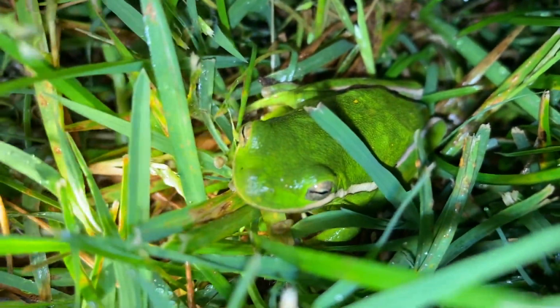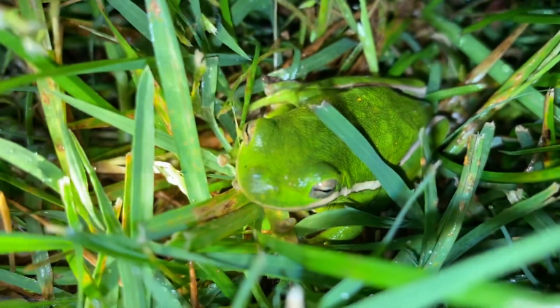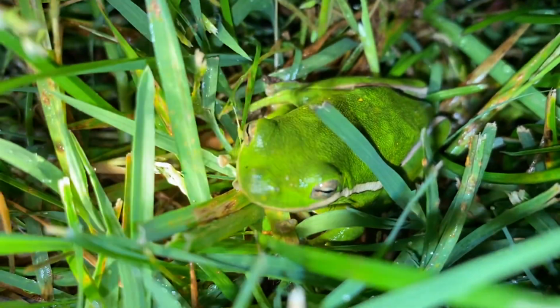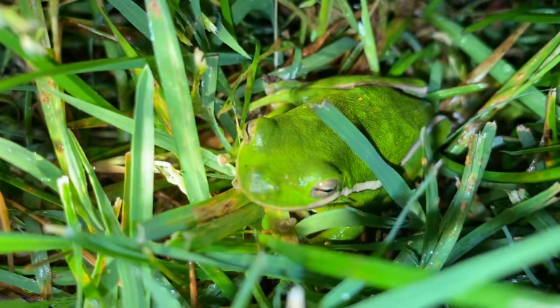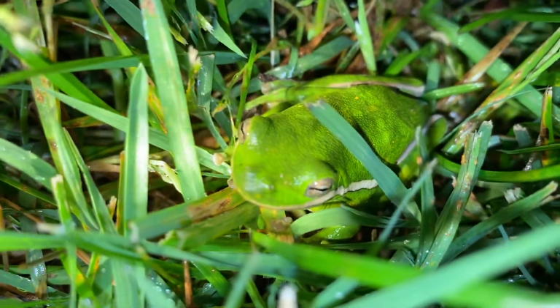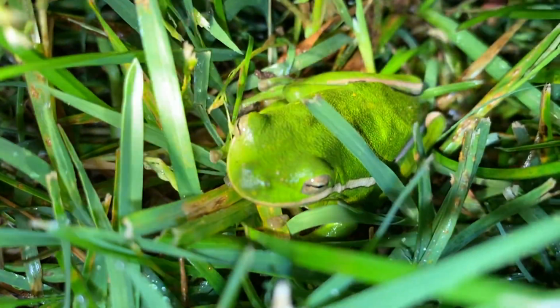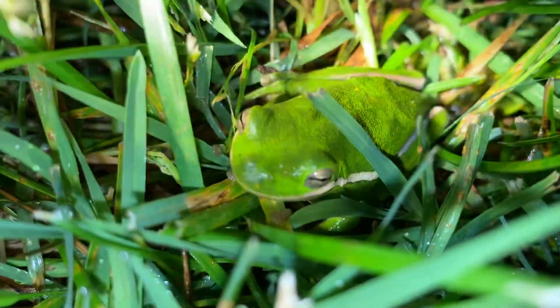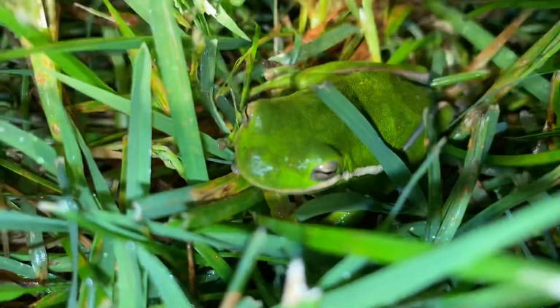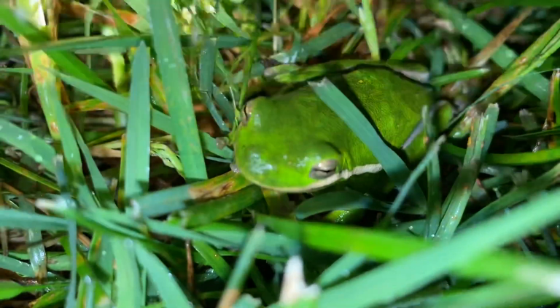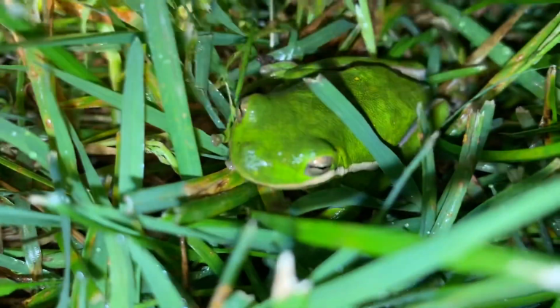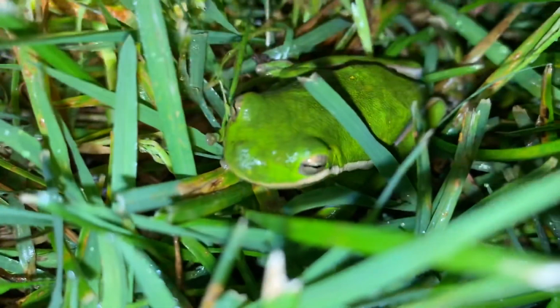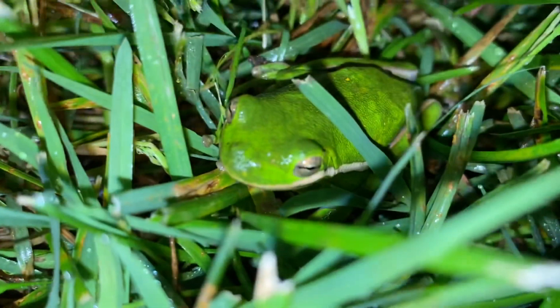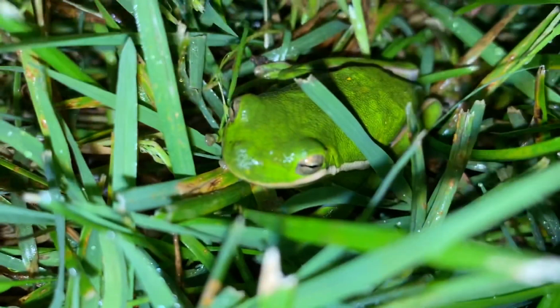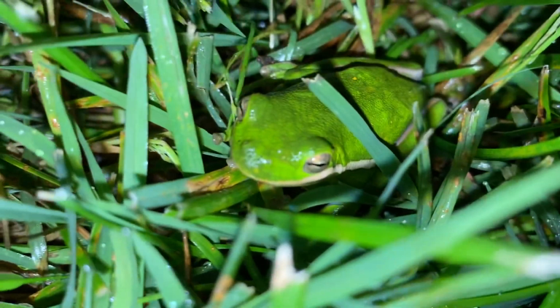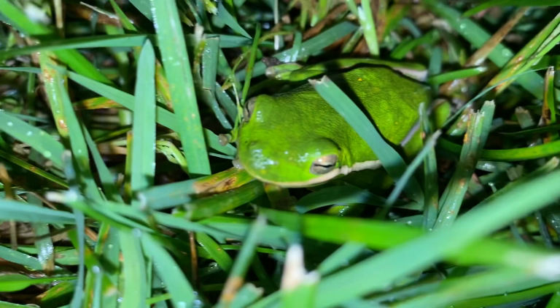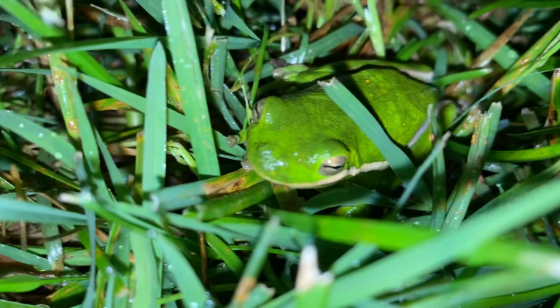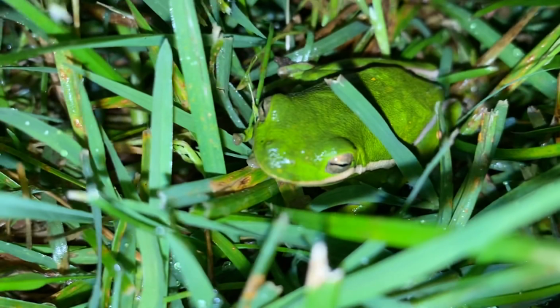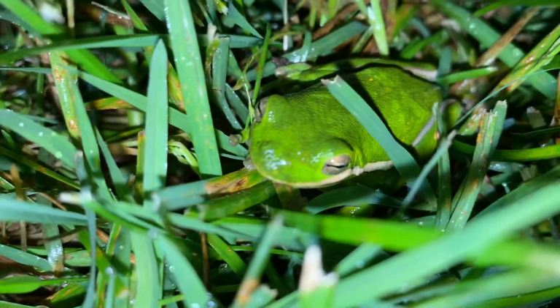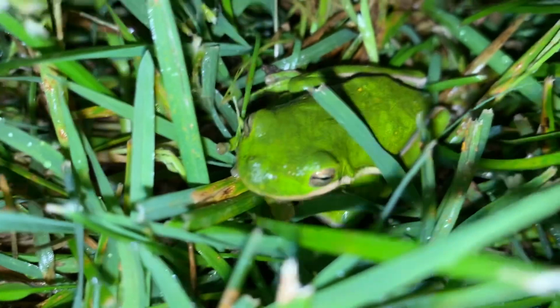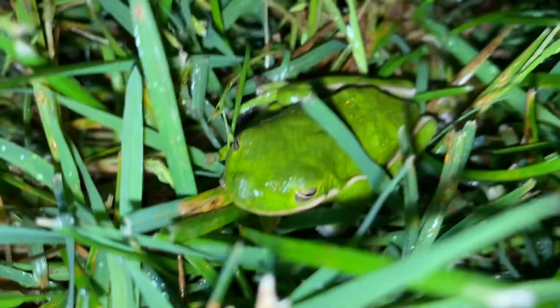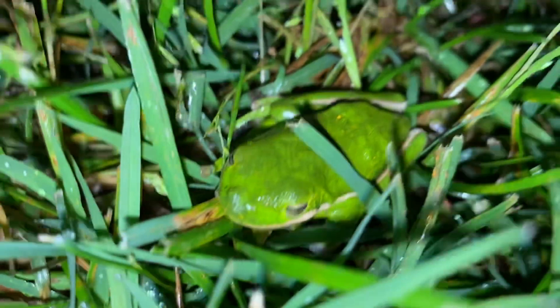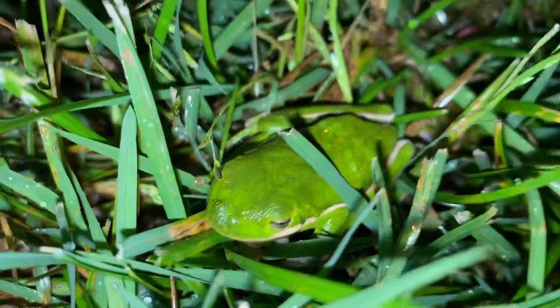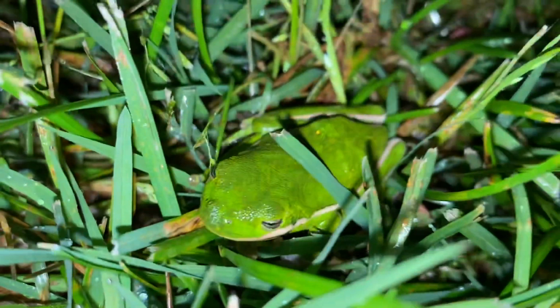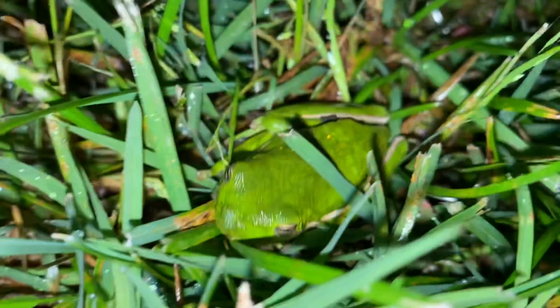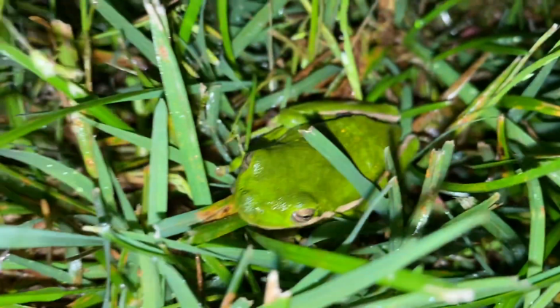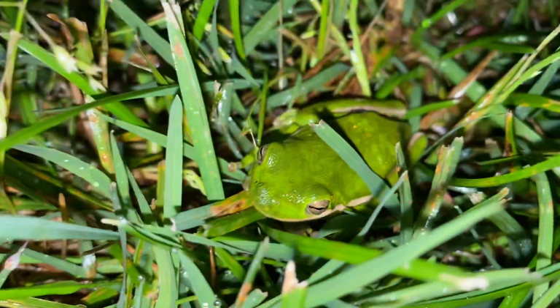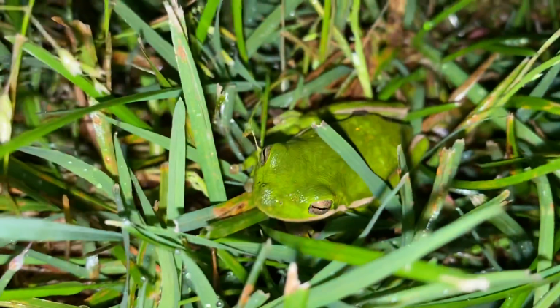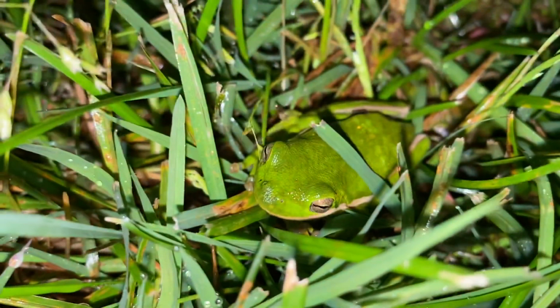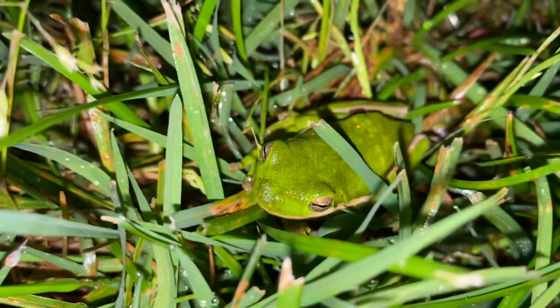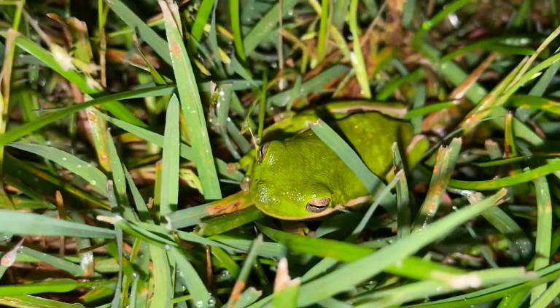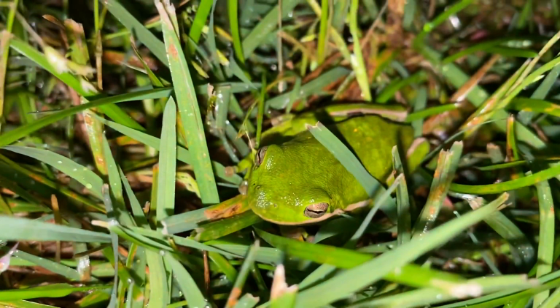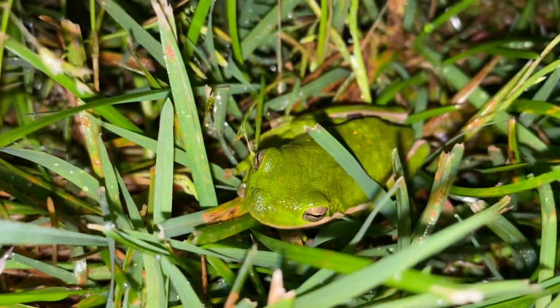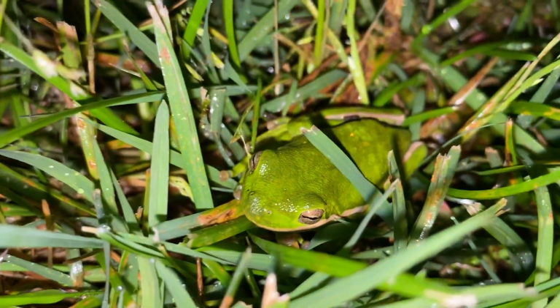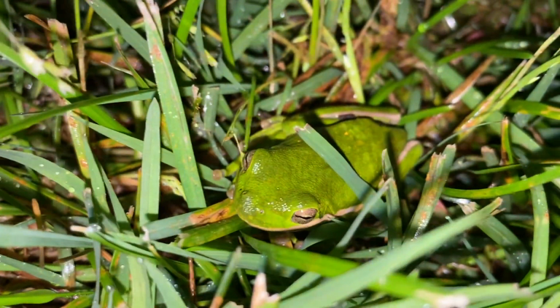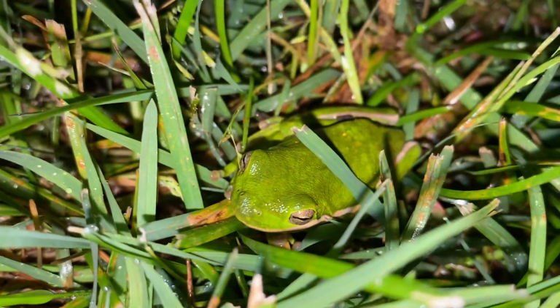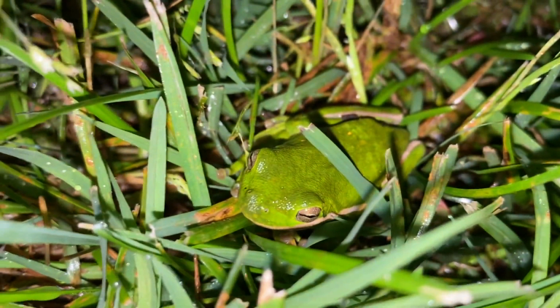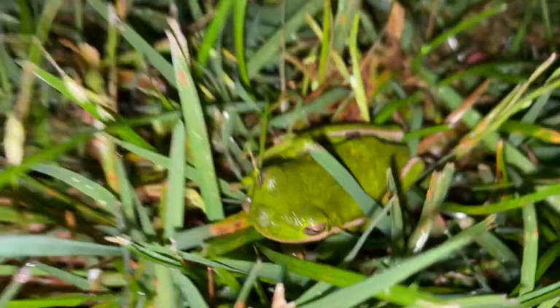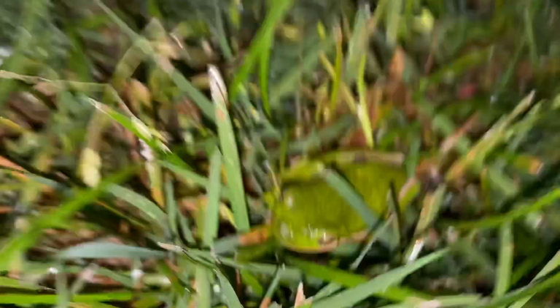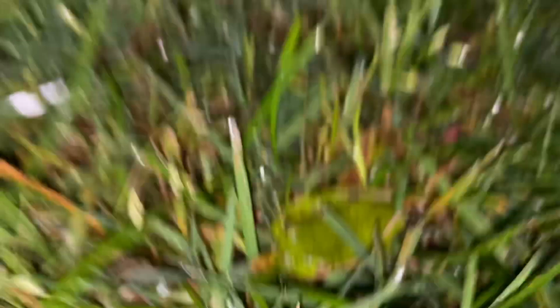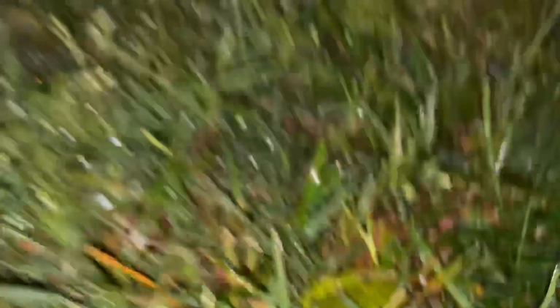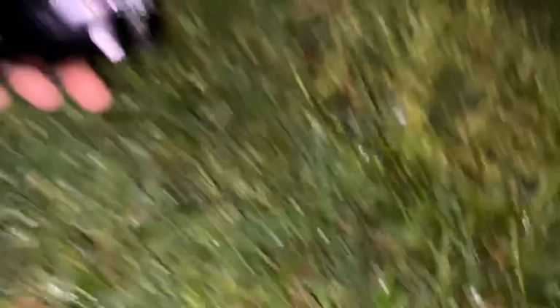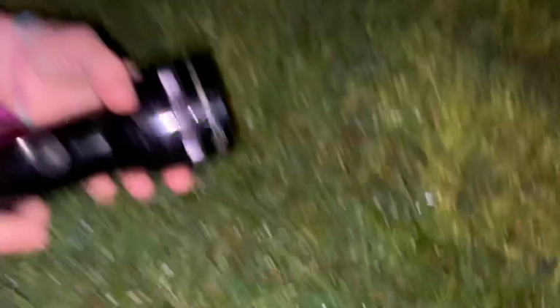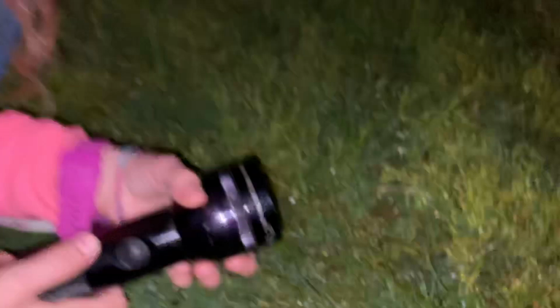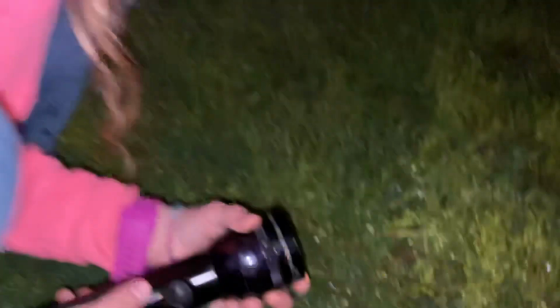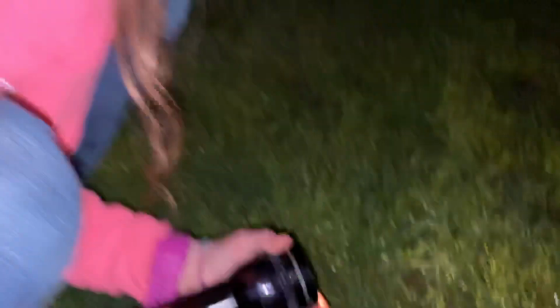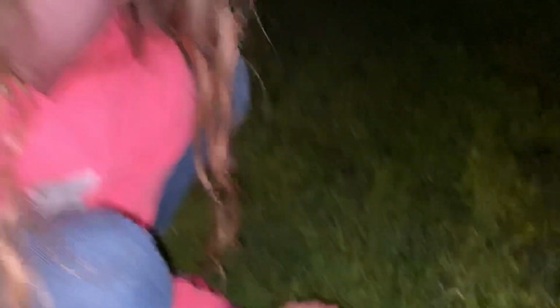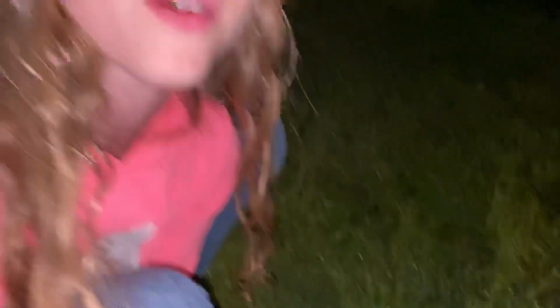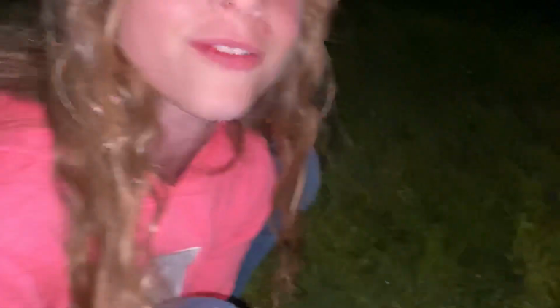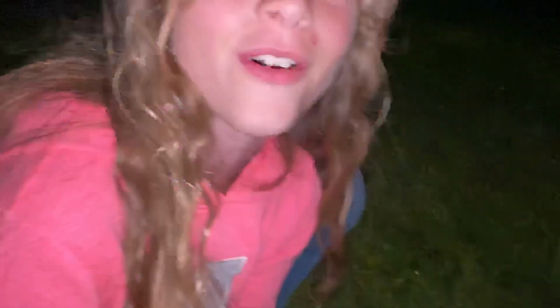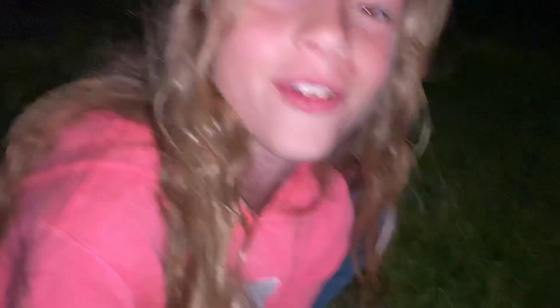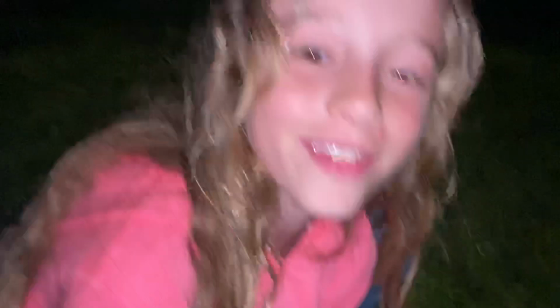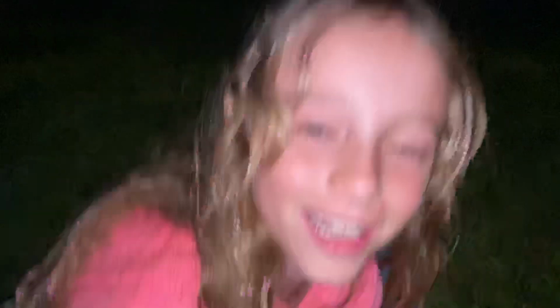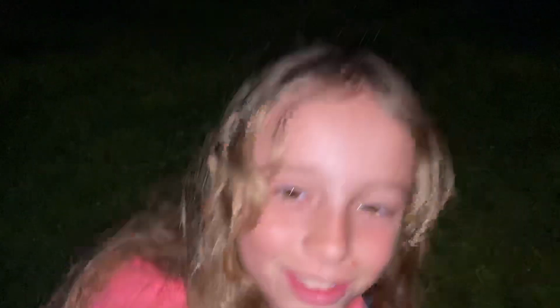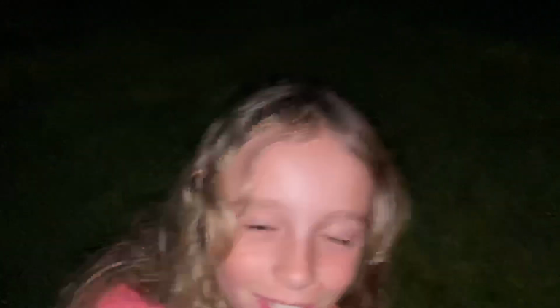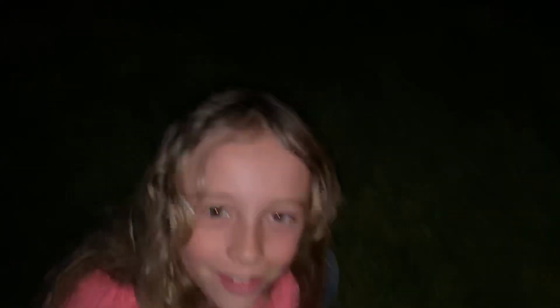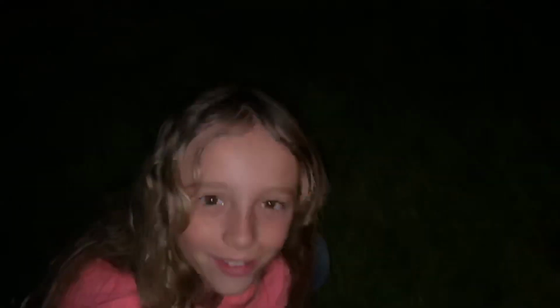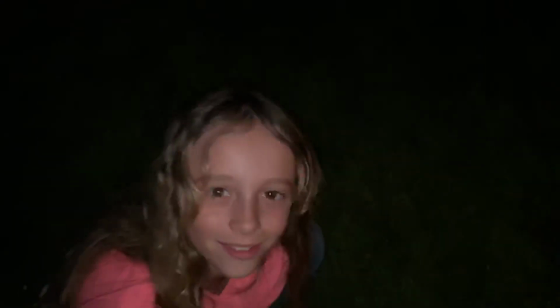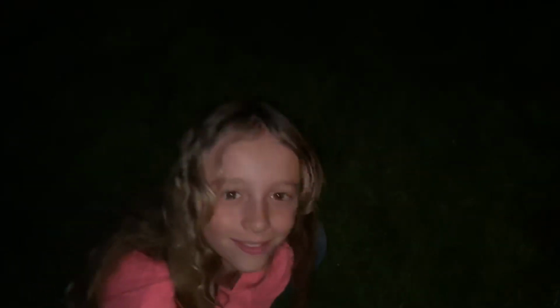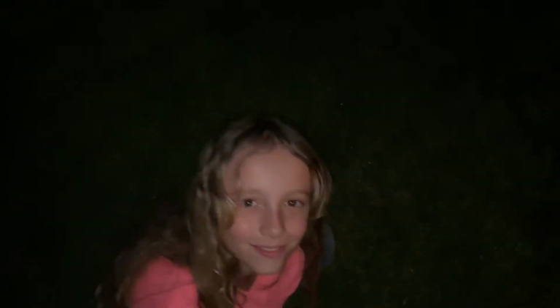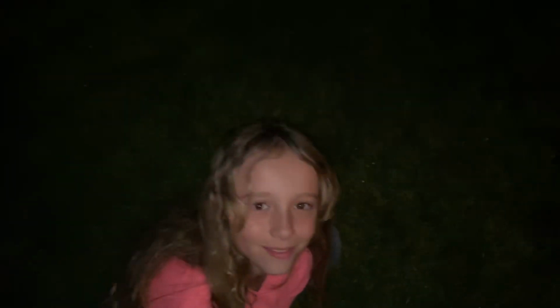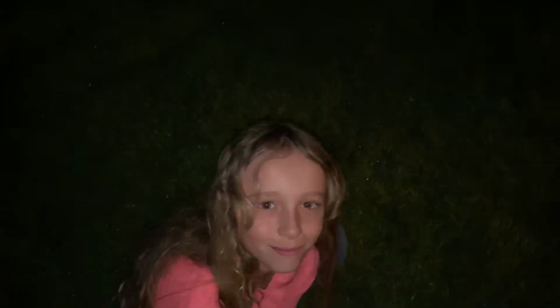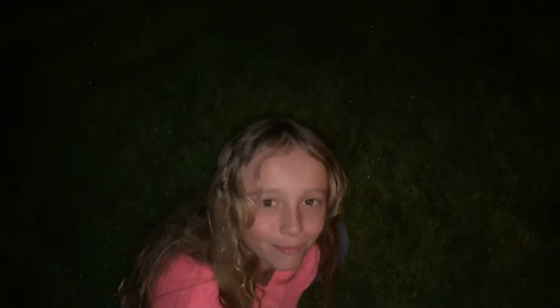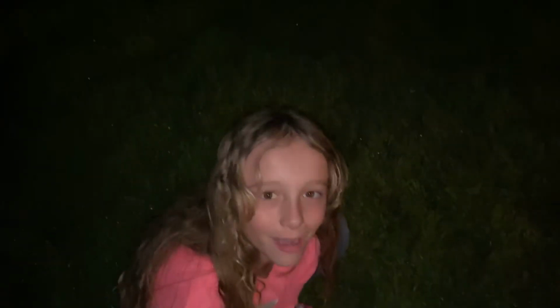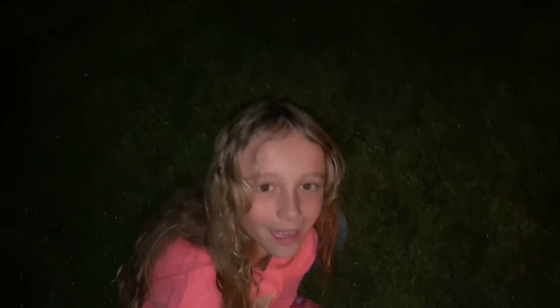So that was how to identify a tree frog, and see you next time on Follow That Trail. Bye.